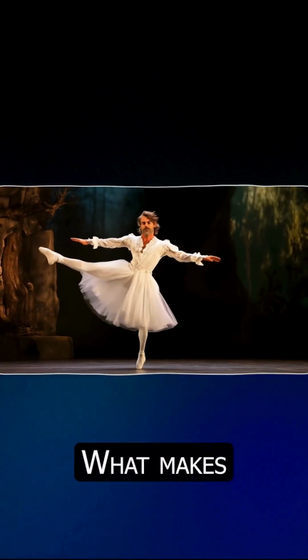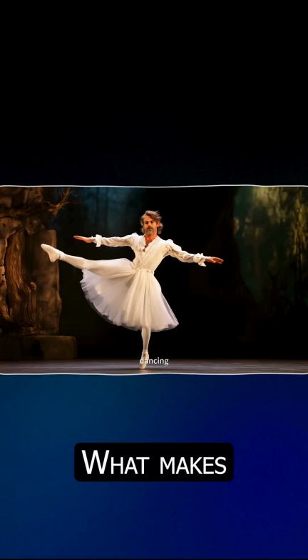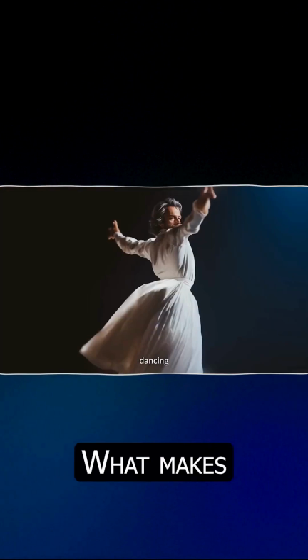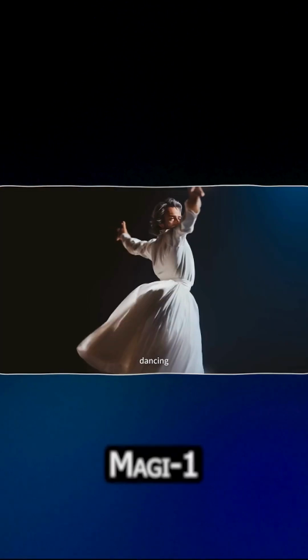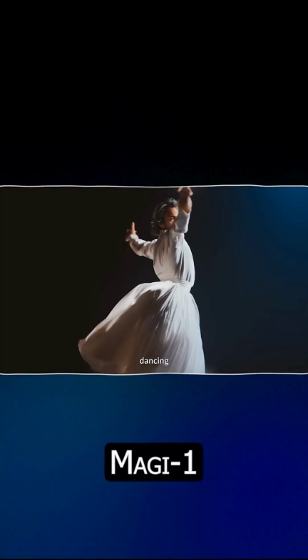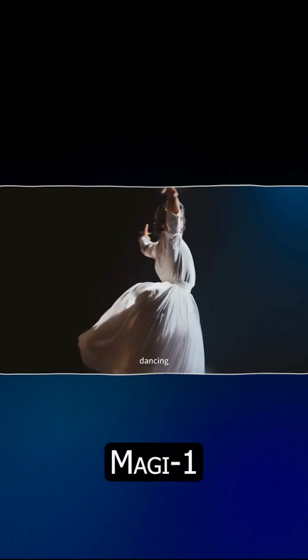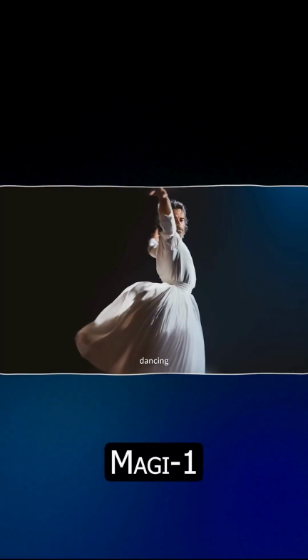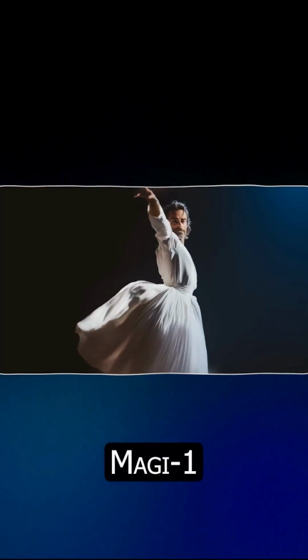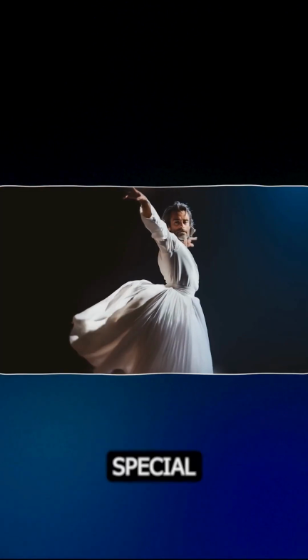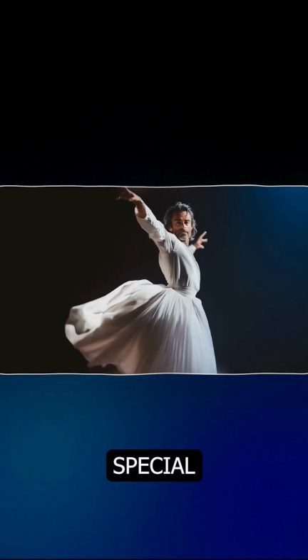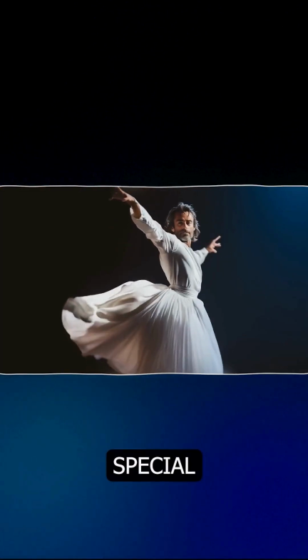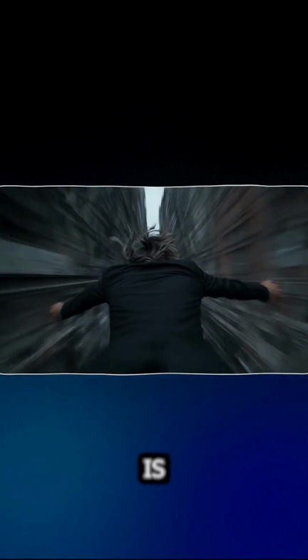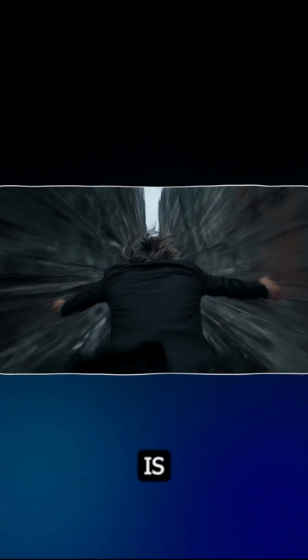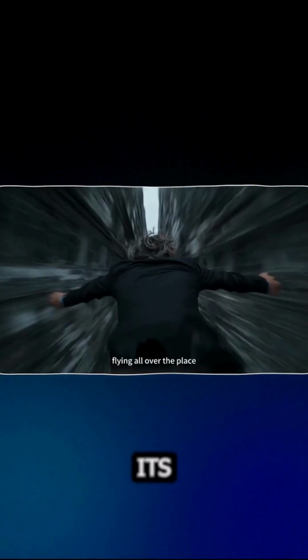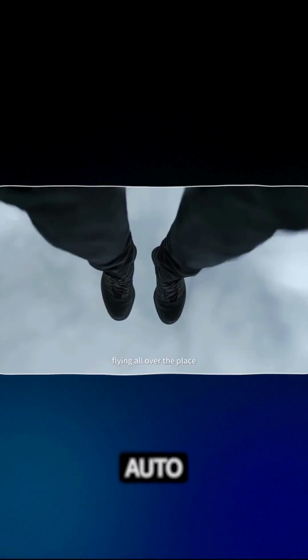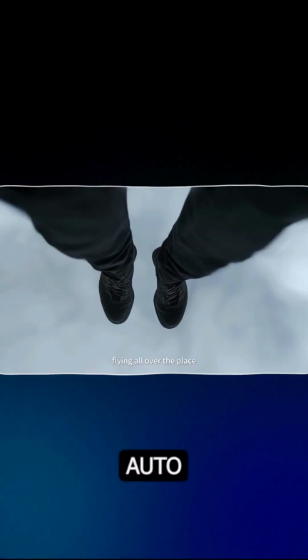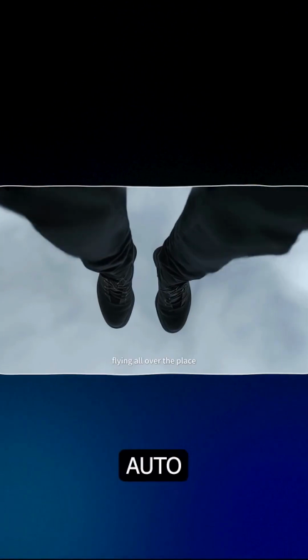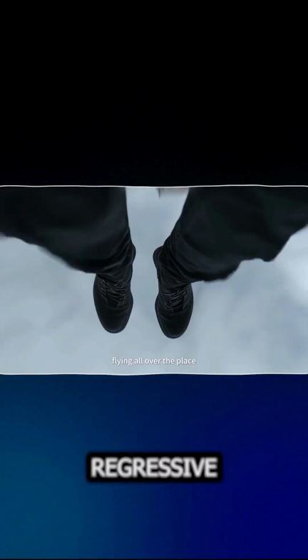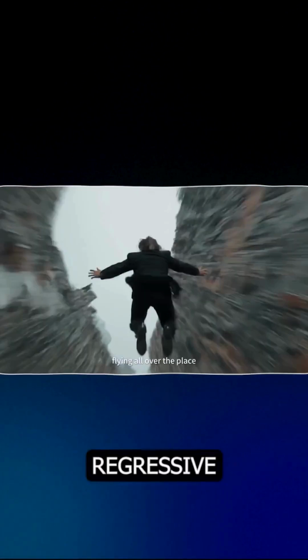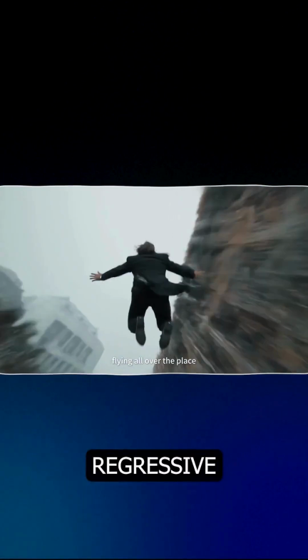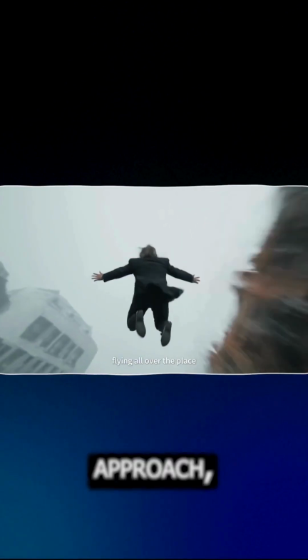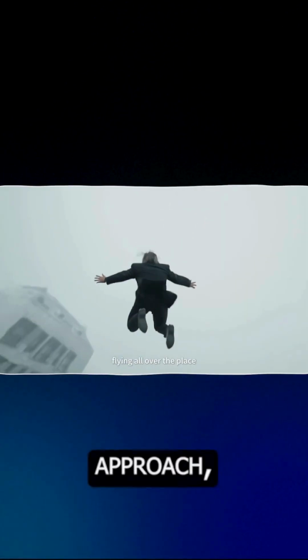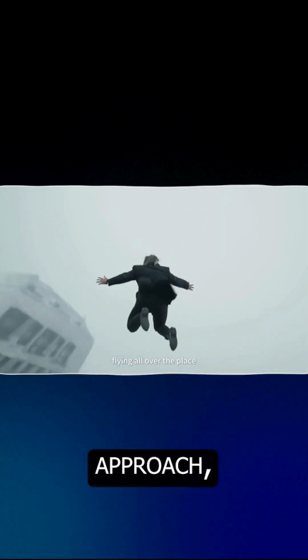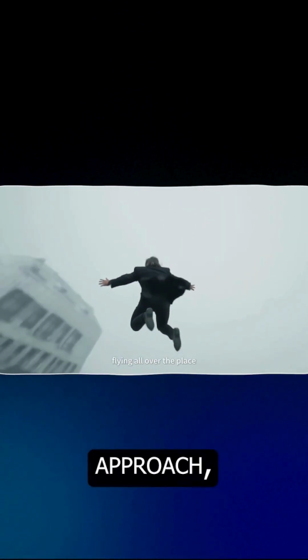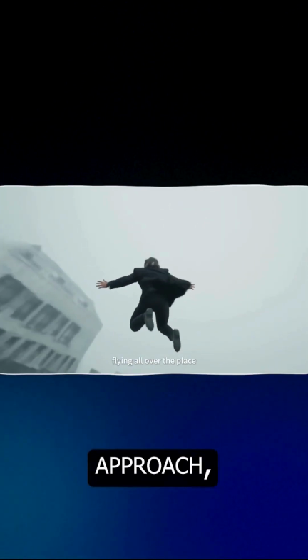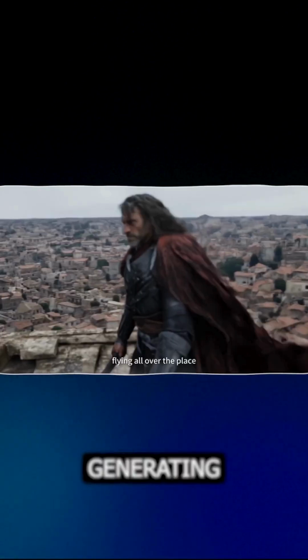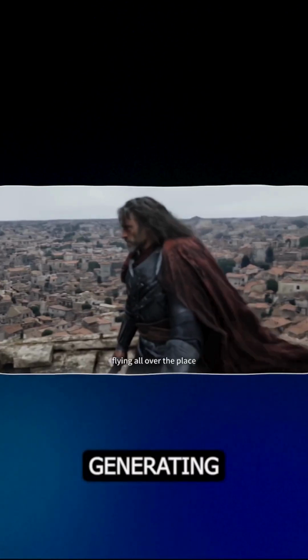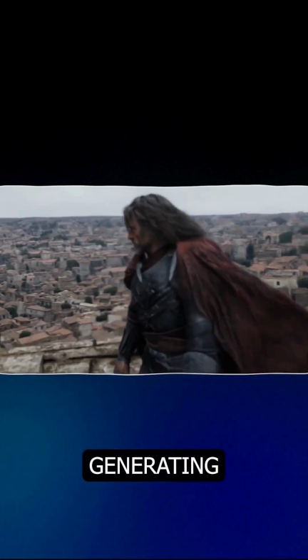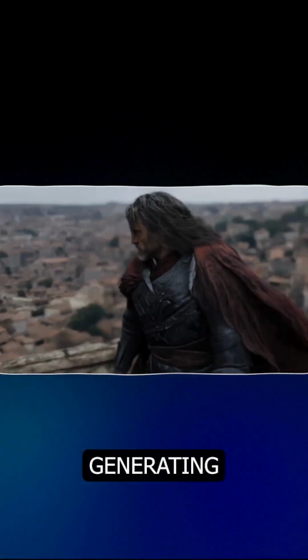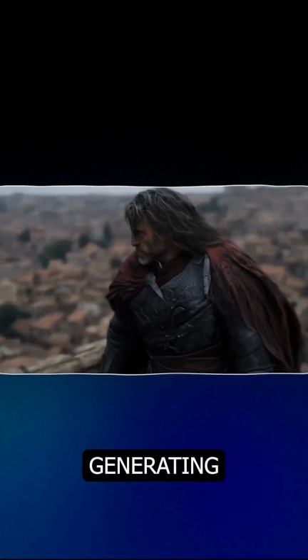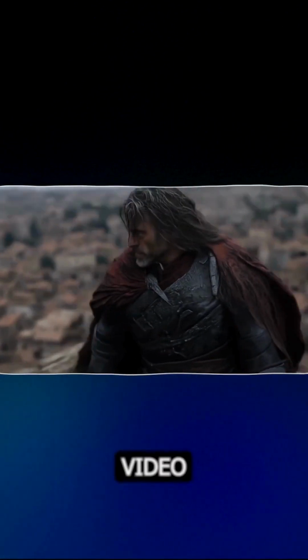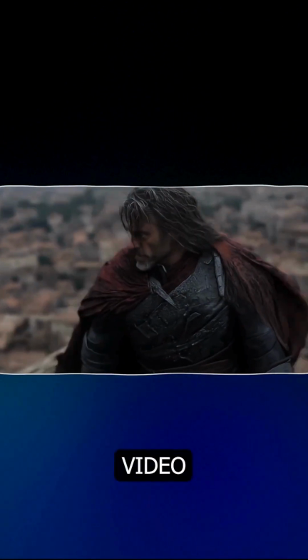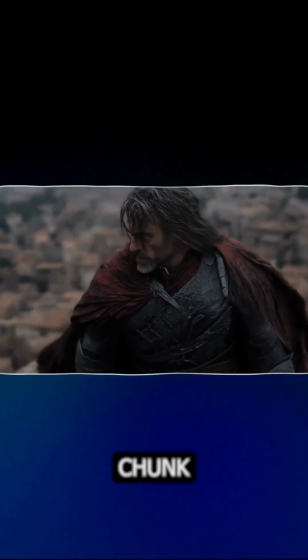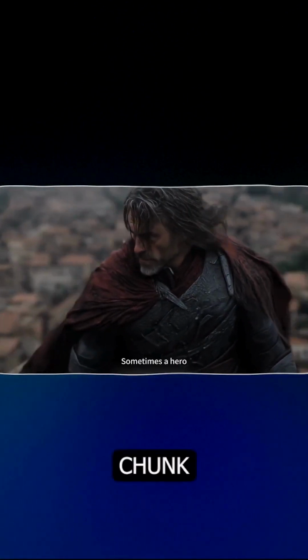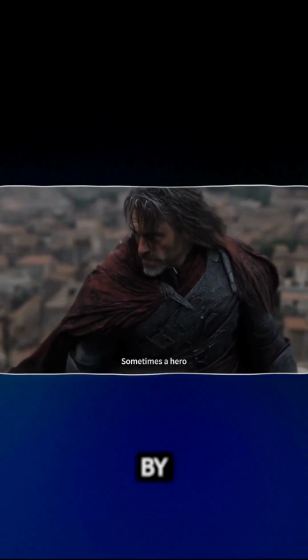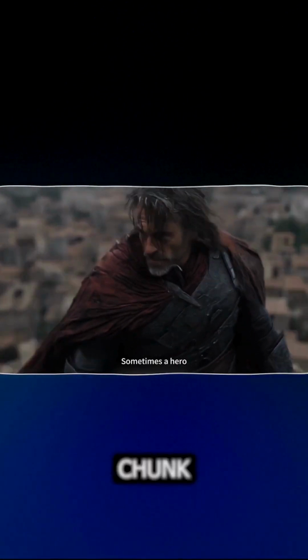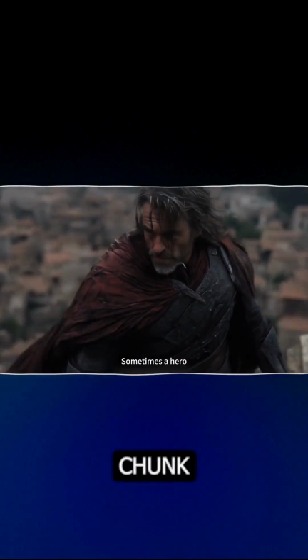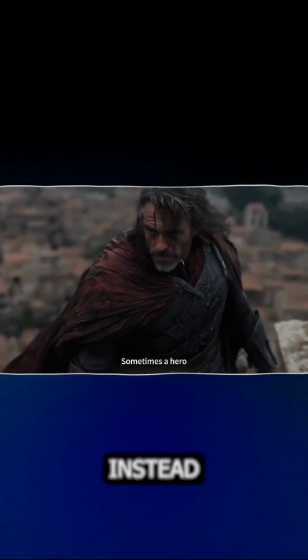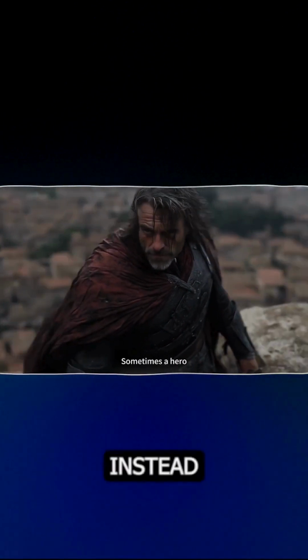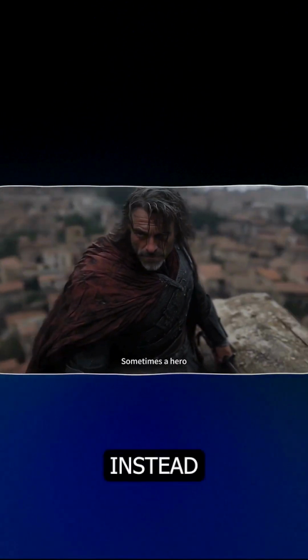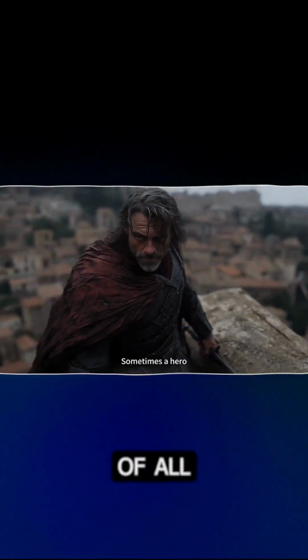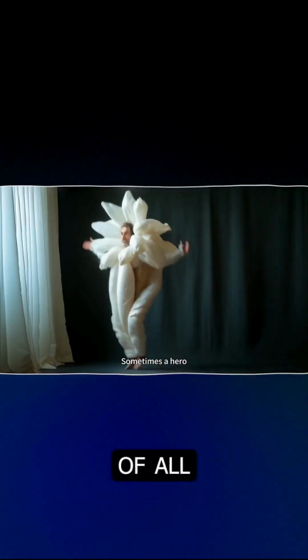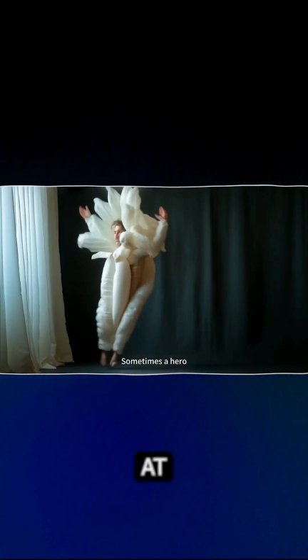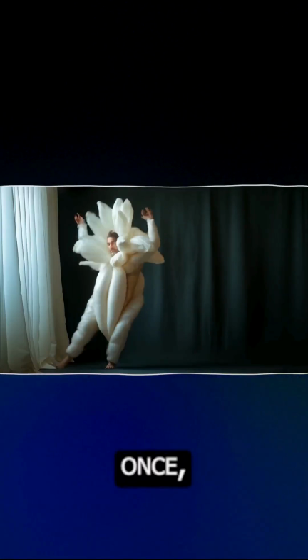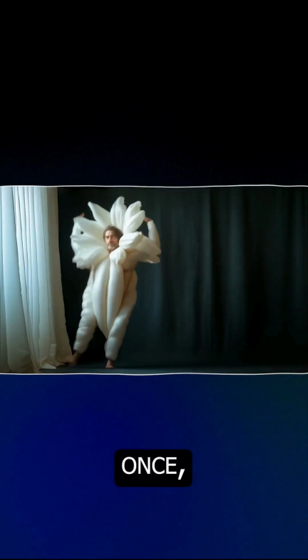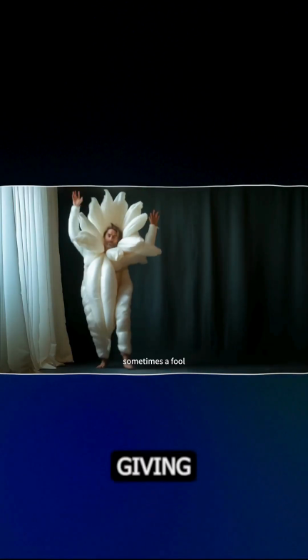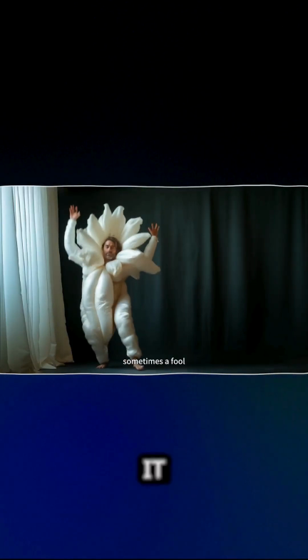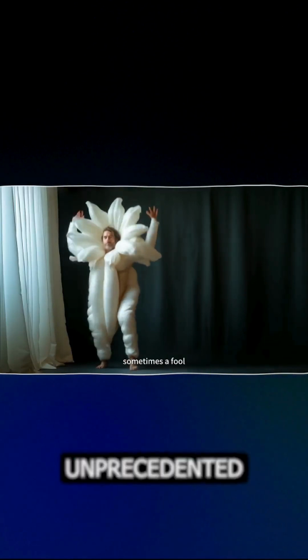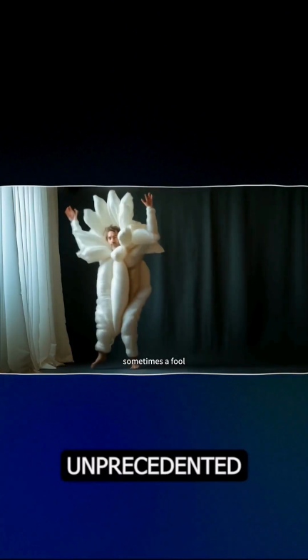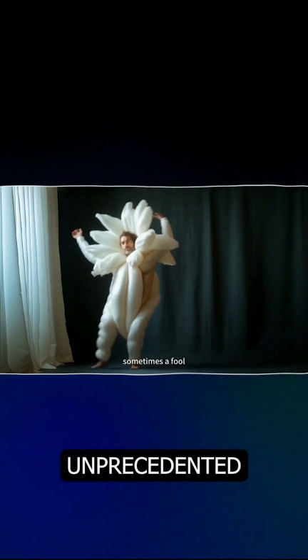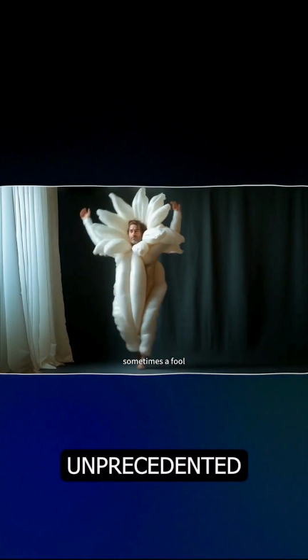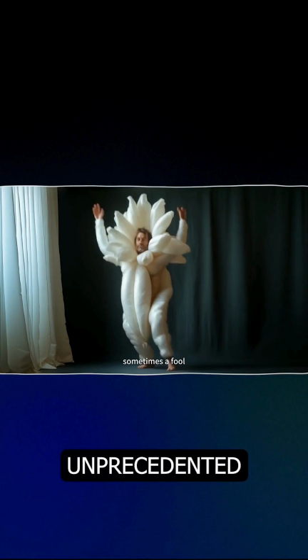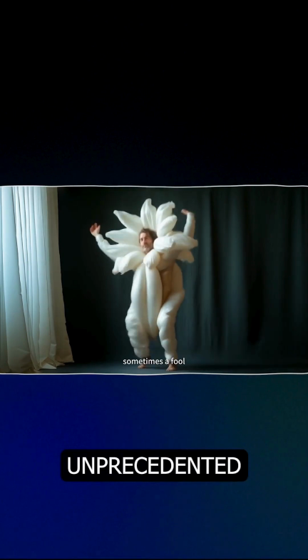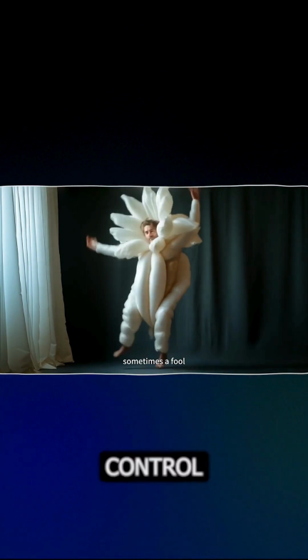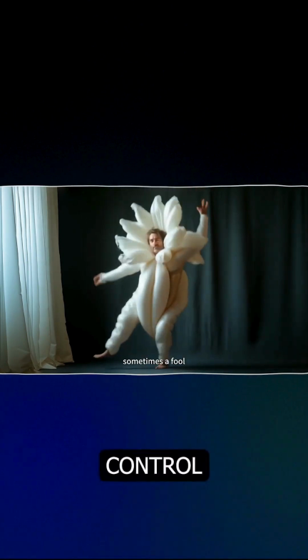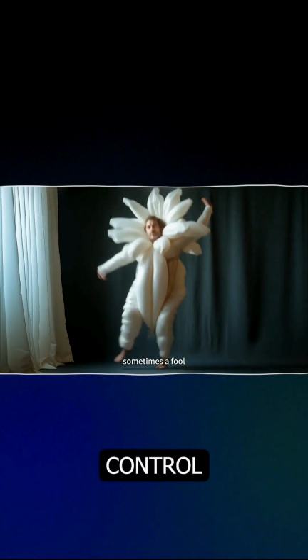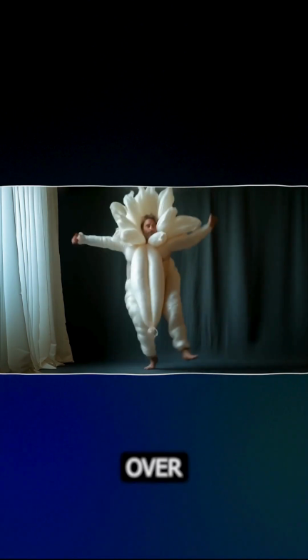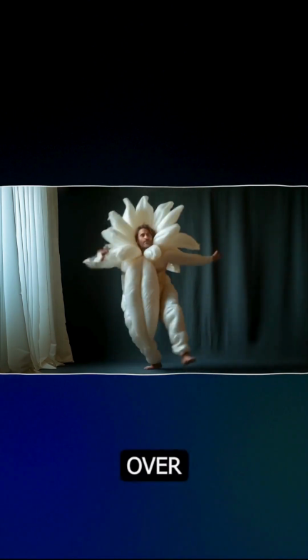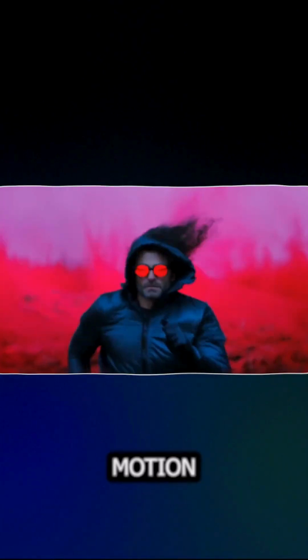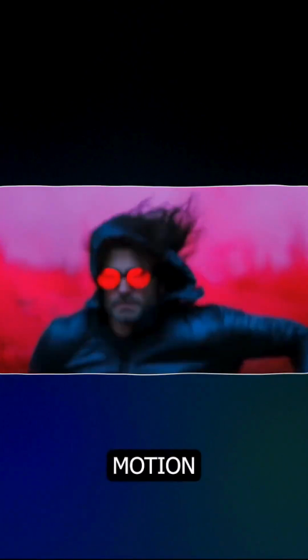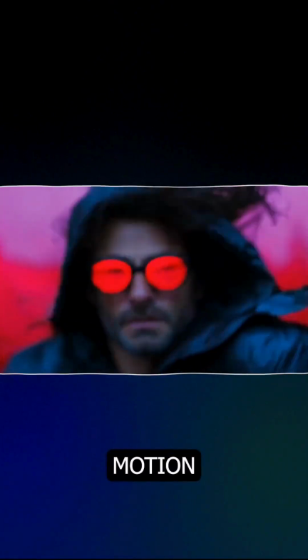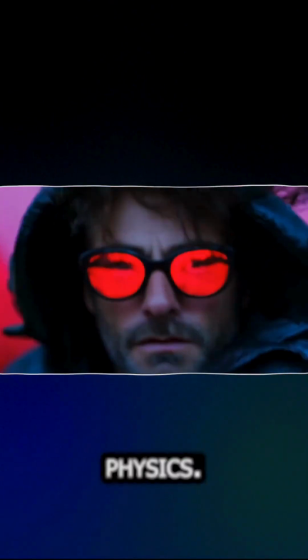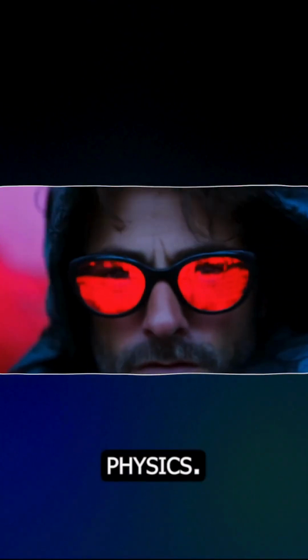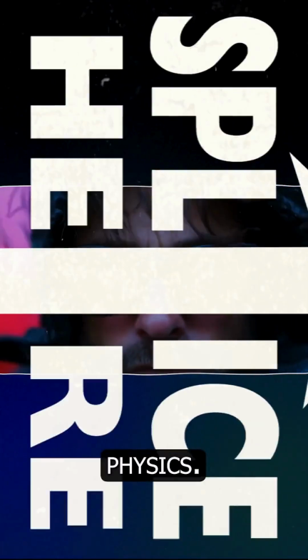What makes Magi 1 special is its autoregressive approach — generating video chunk by chunk instead of all at once, giving it unprecedented control over motion and physics.